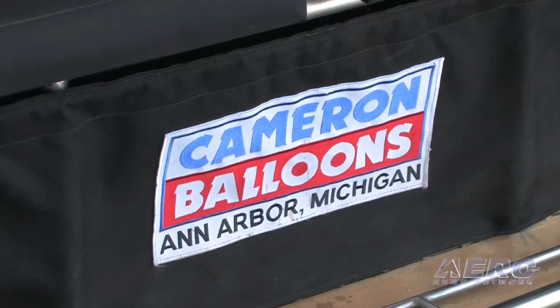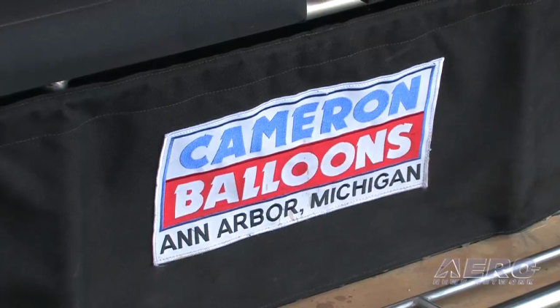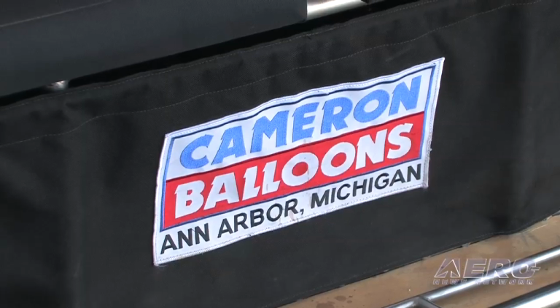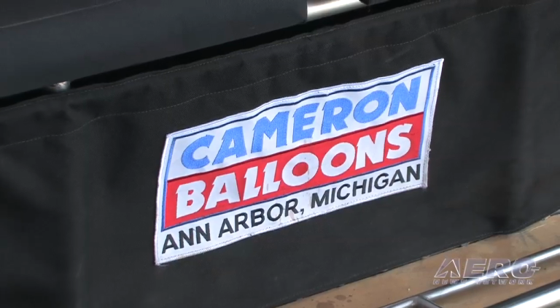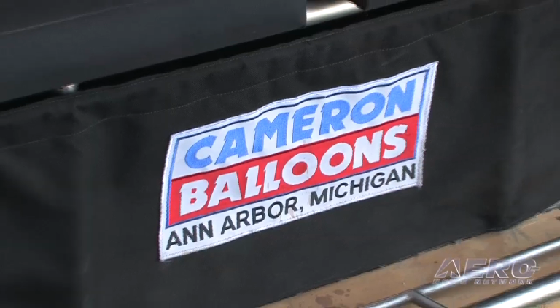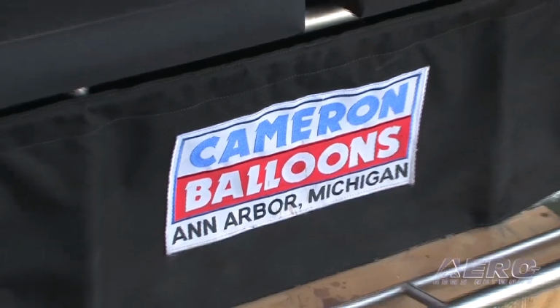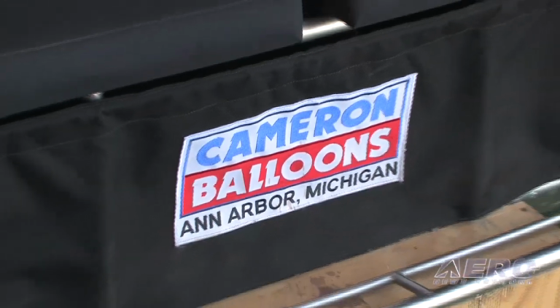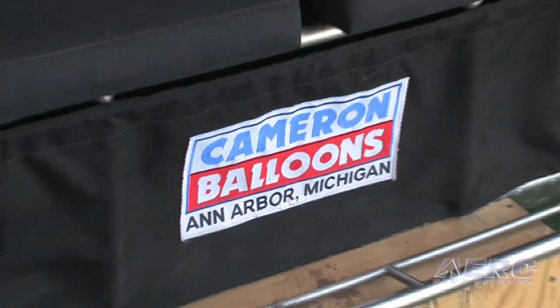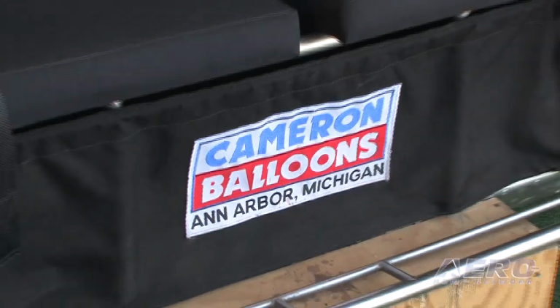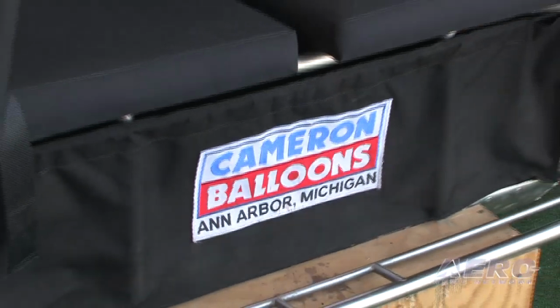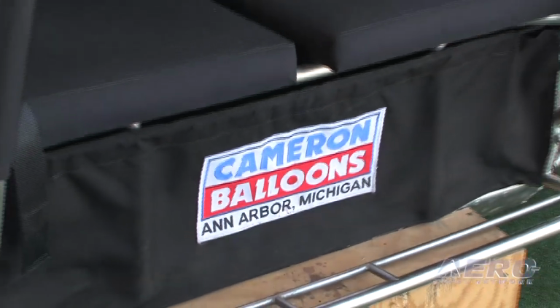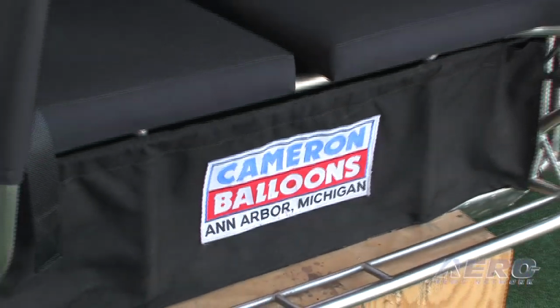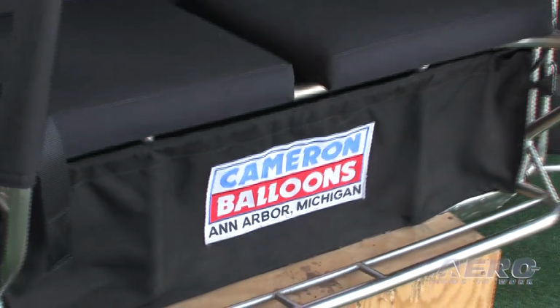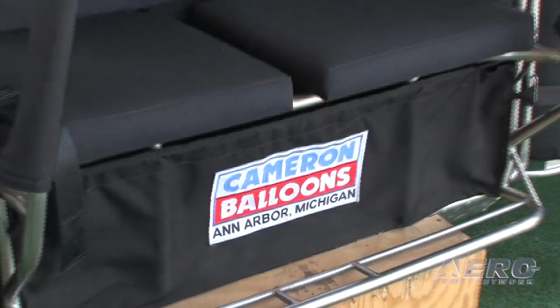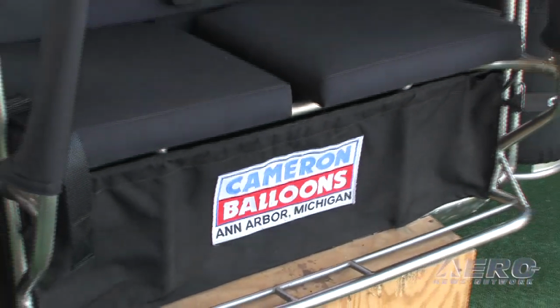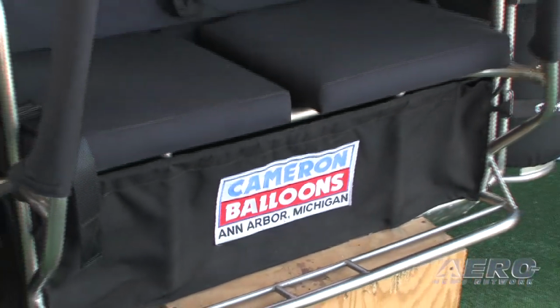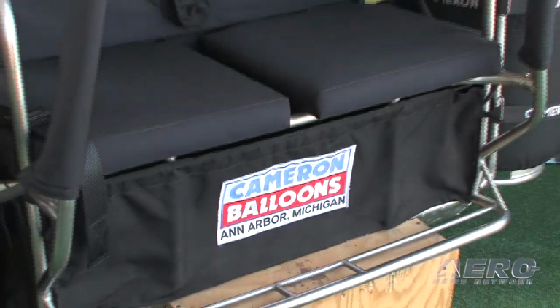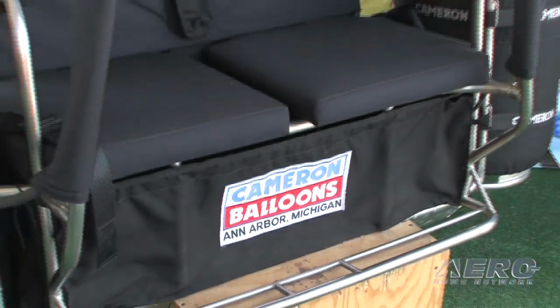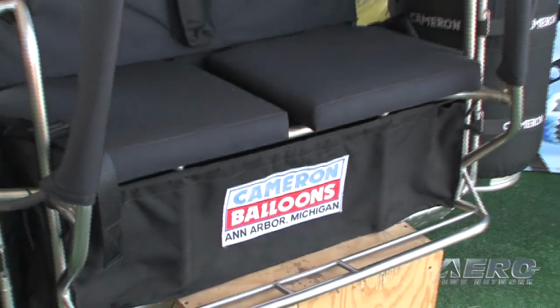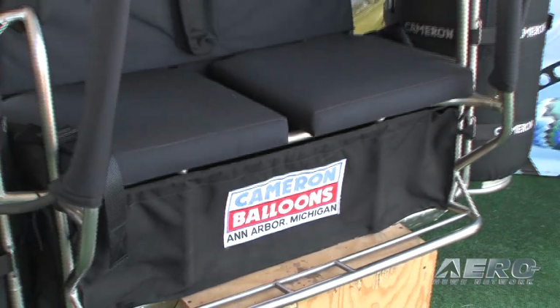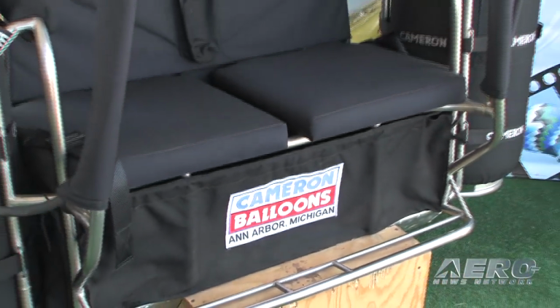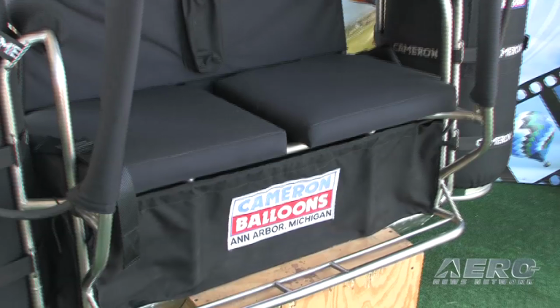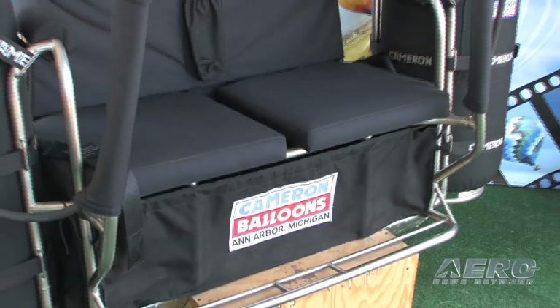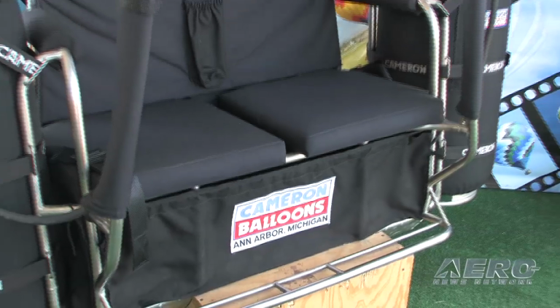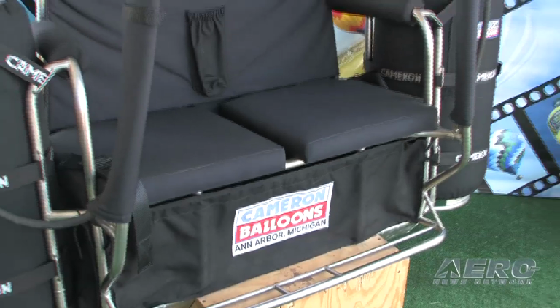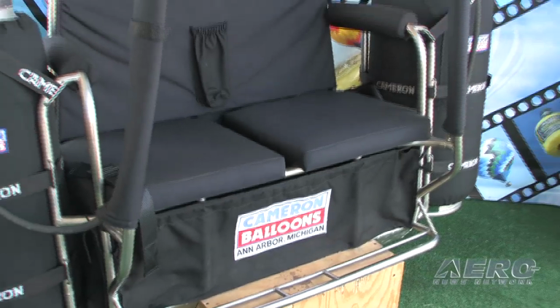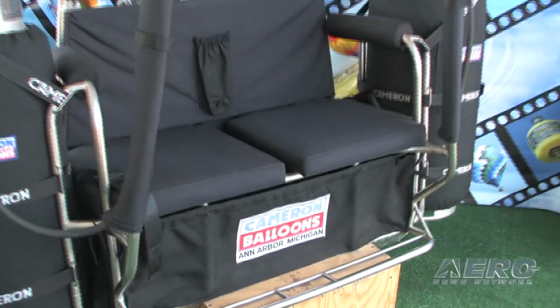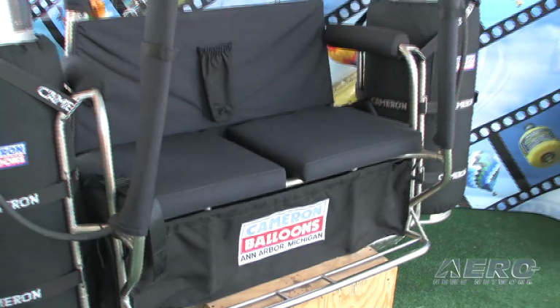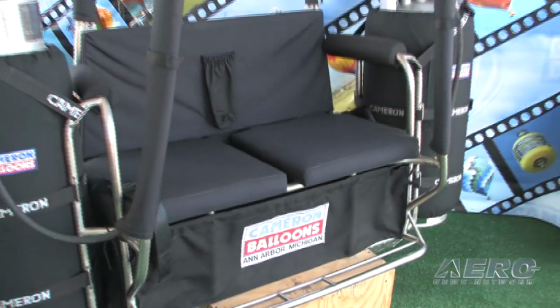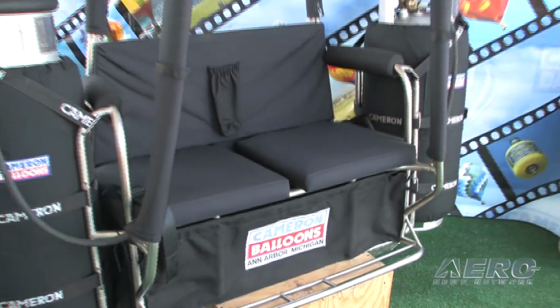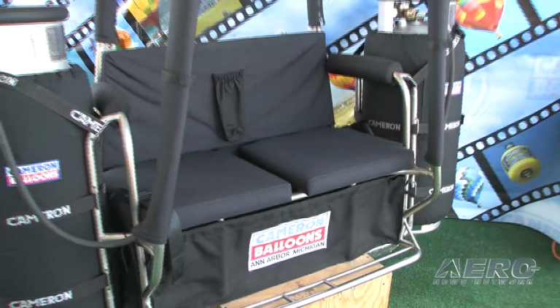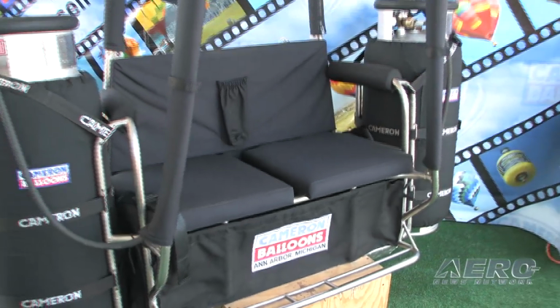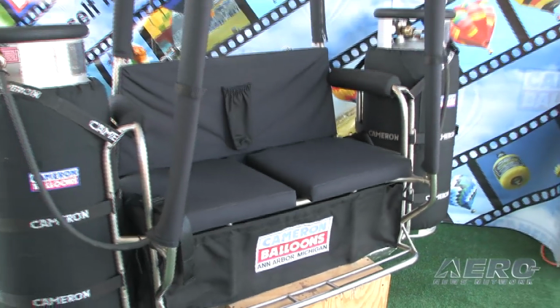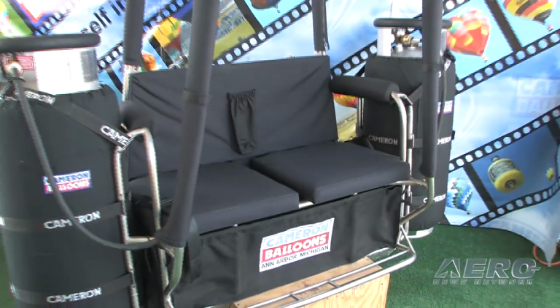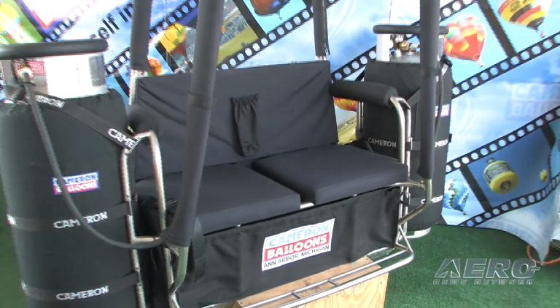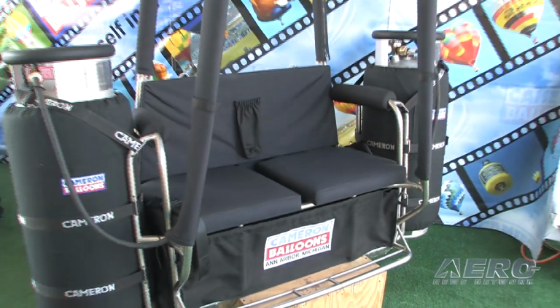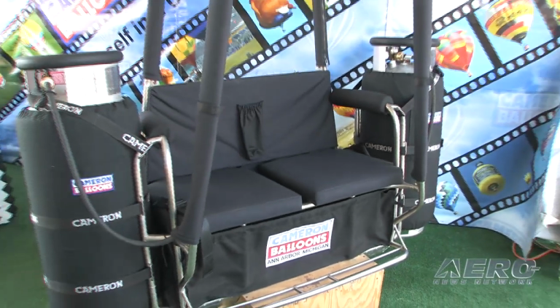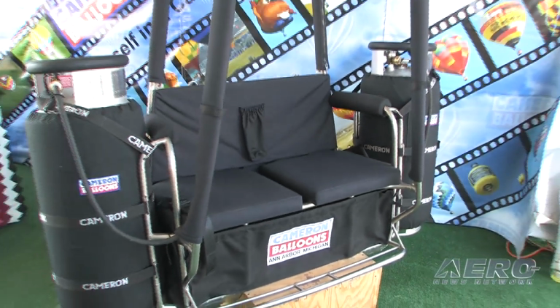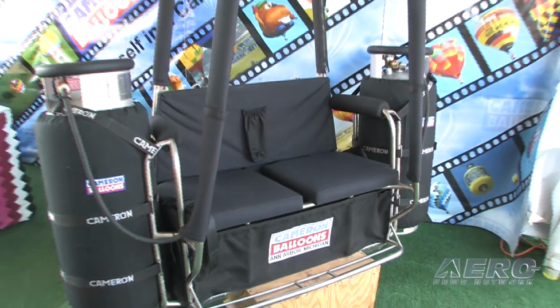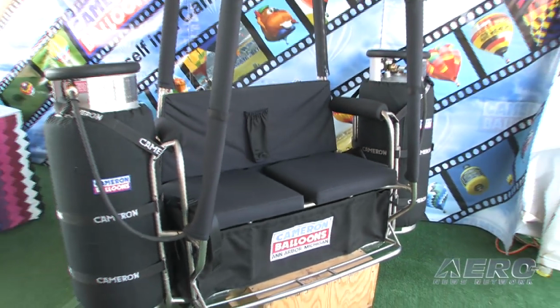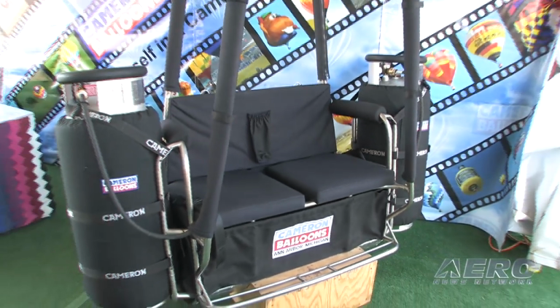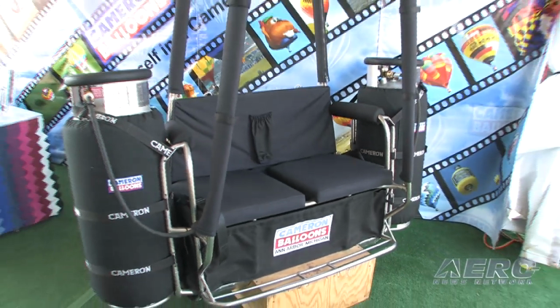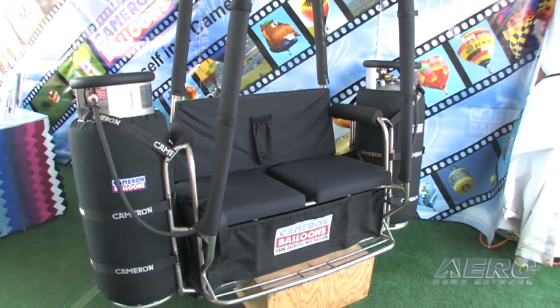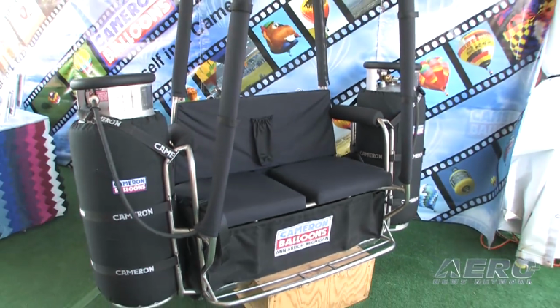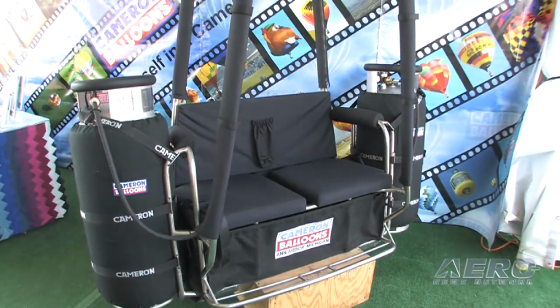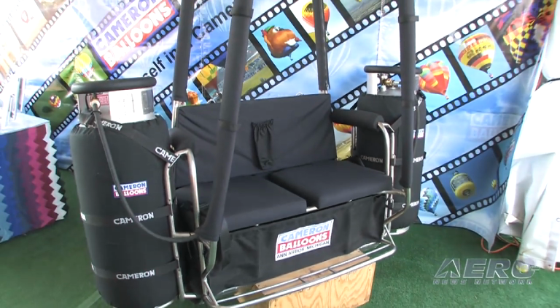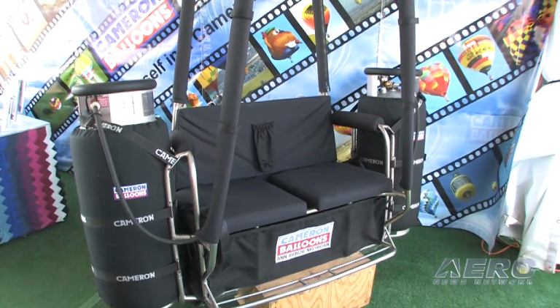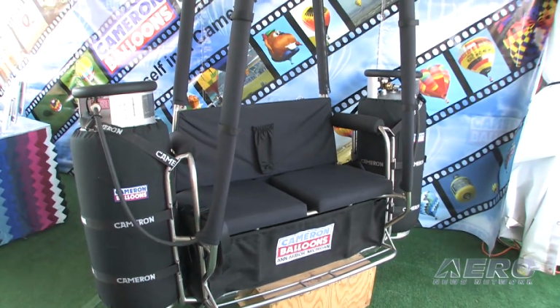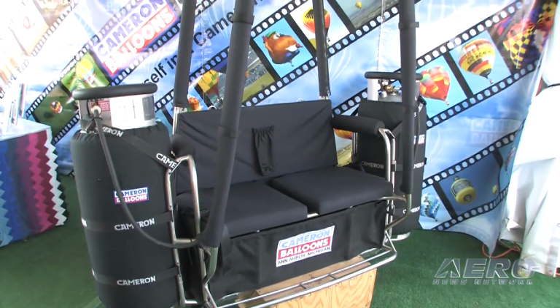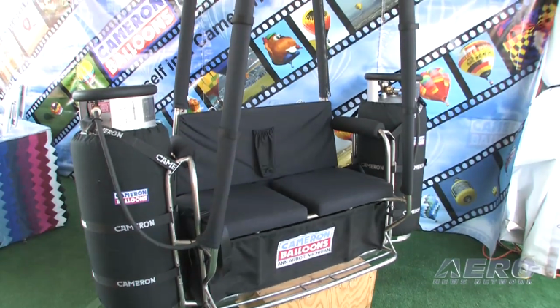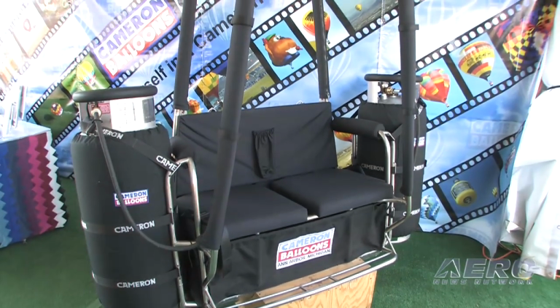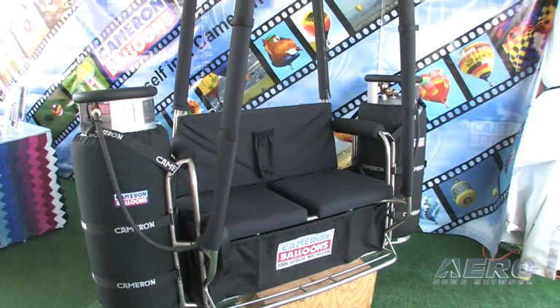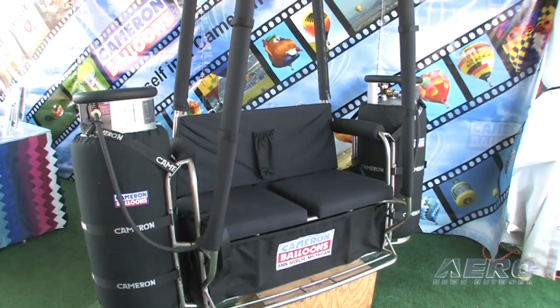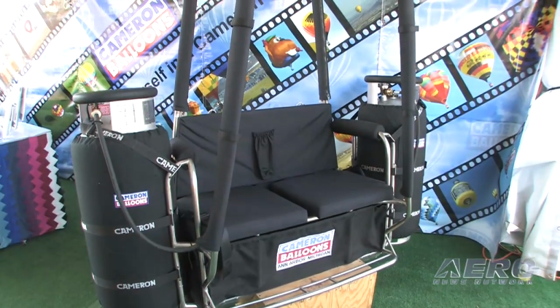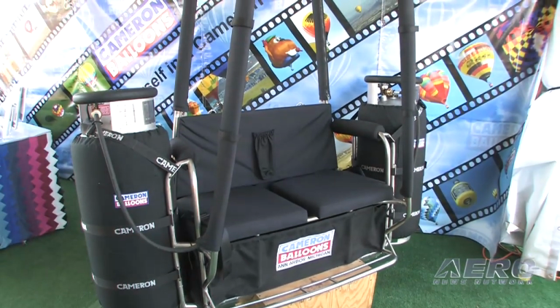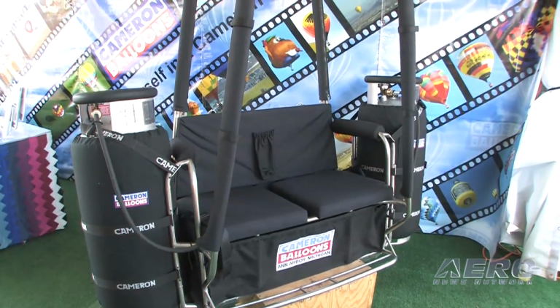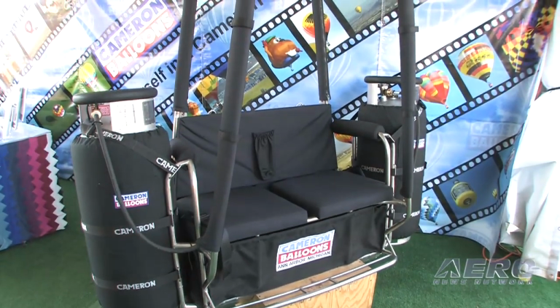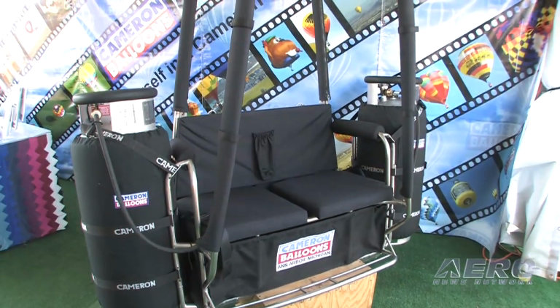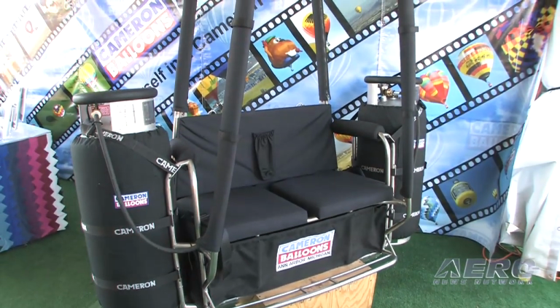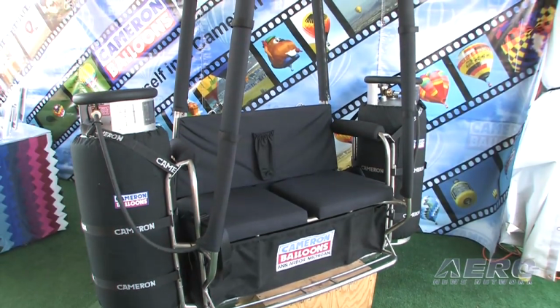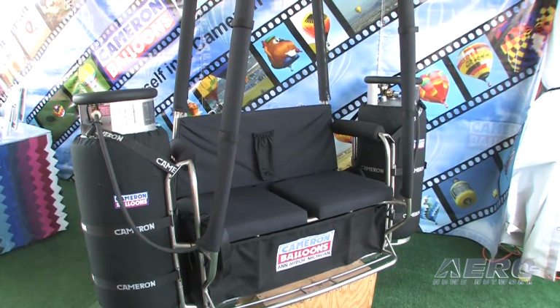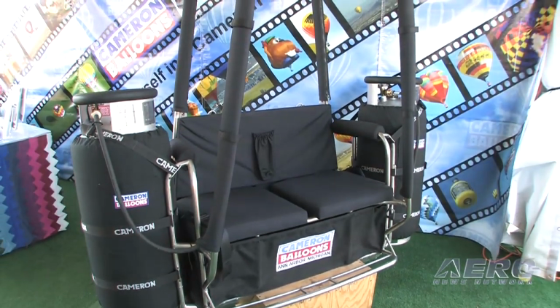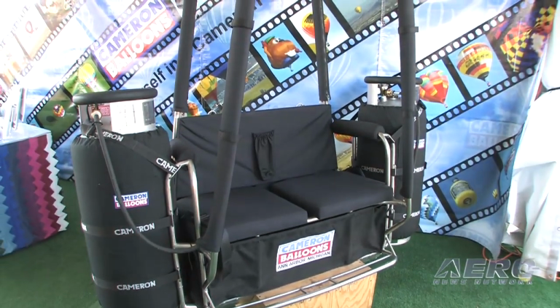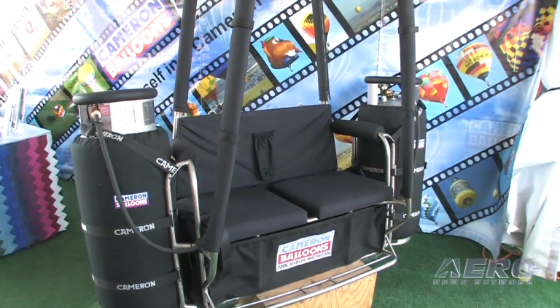We haven't built a lot of these for the U.S. It's much more popular in Europe, but we're hoping that by having it on display here, we'll get some people excited.